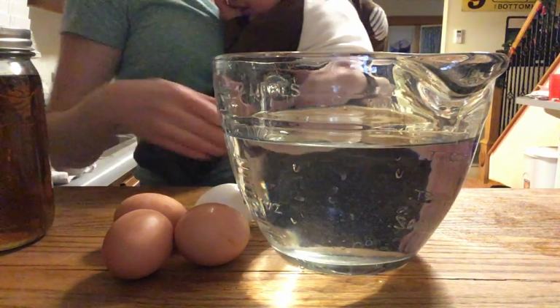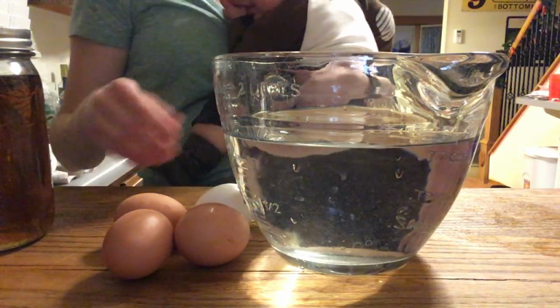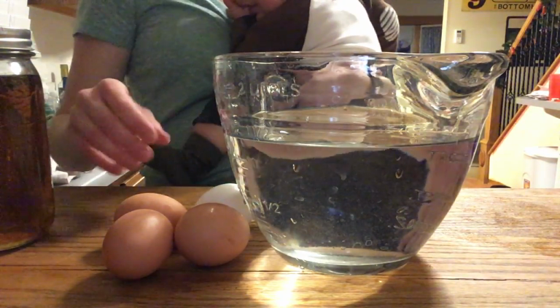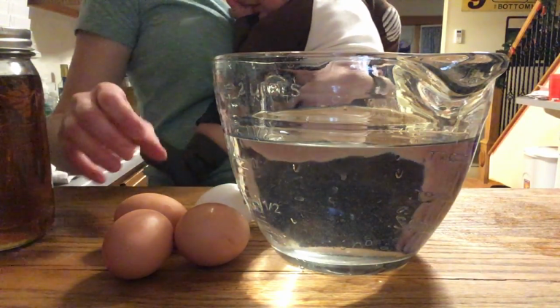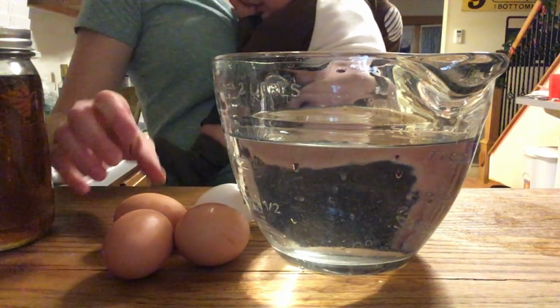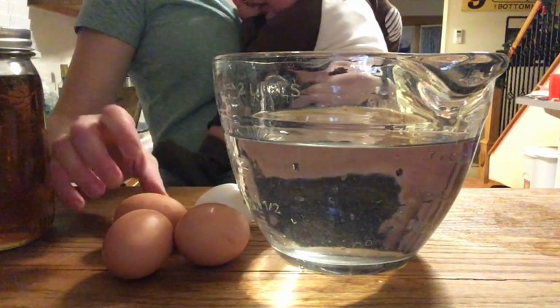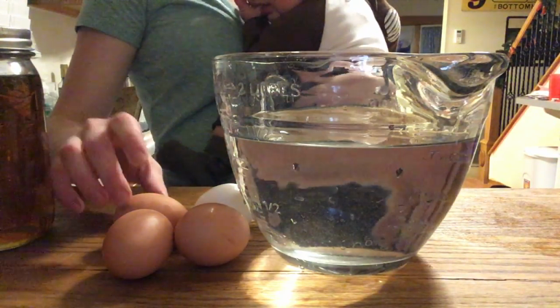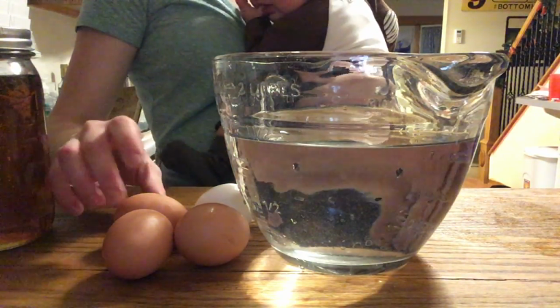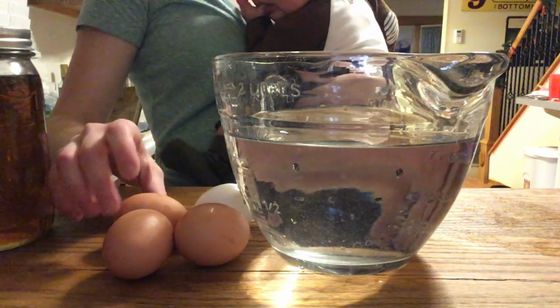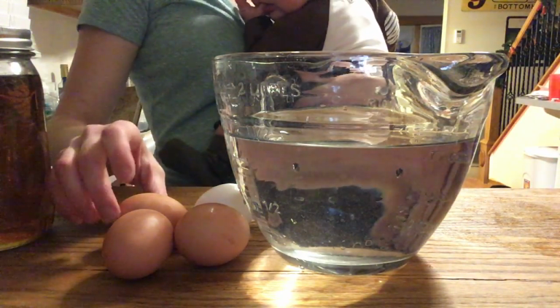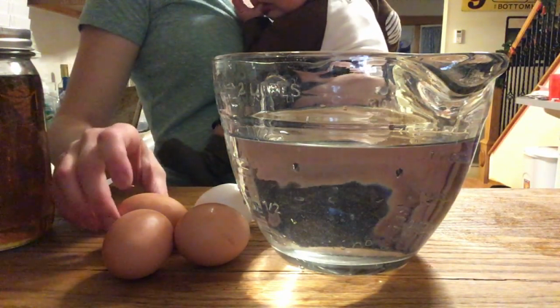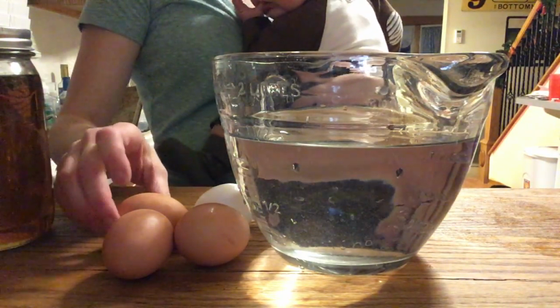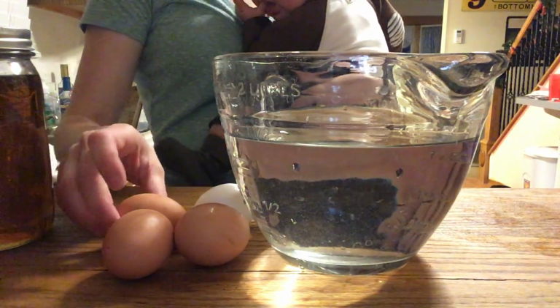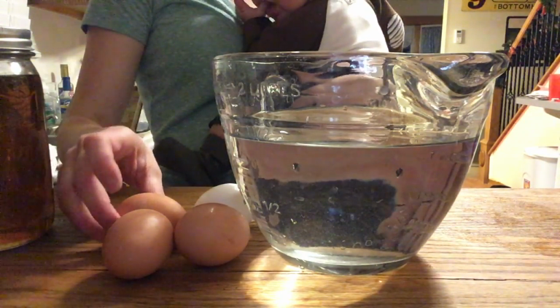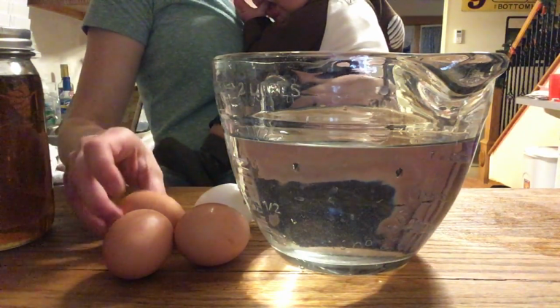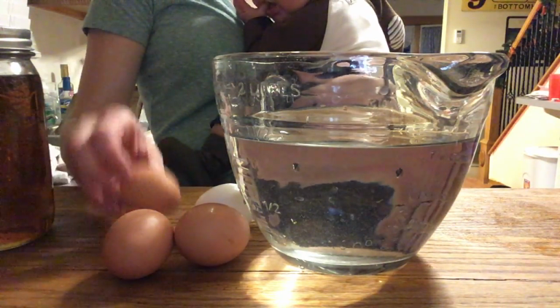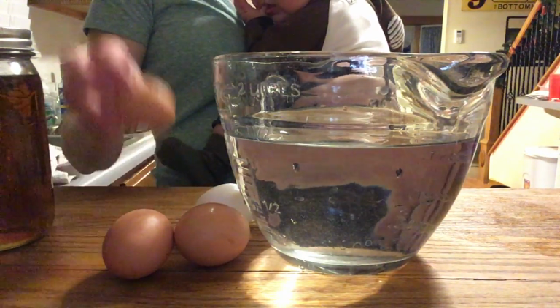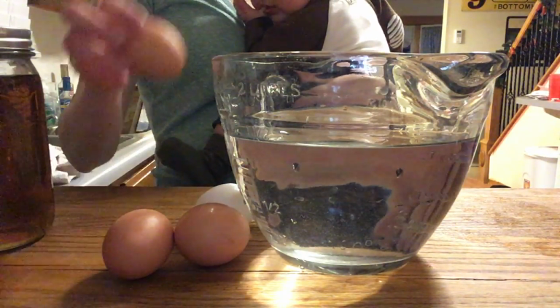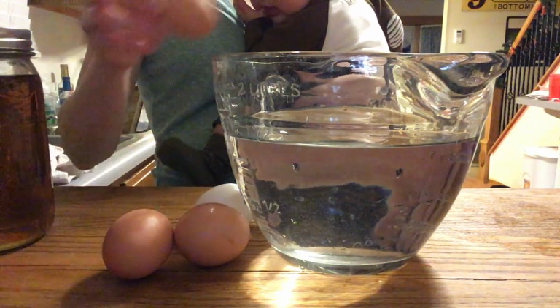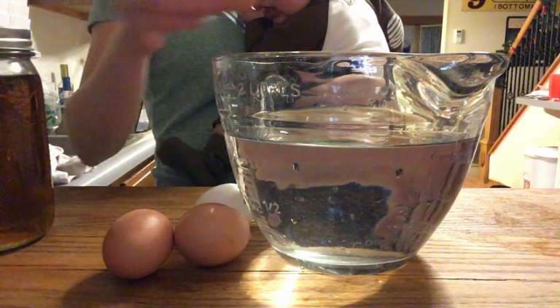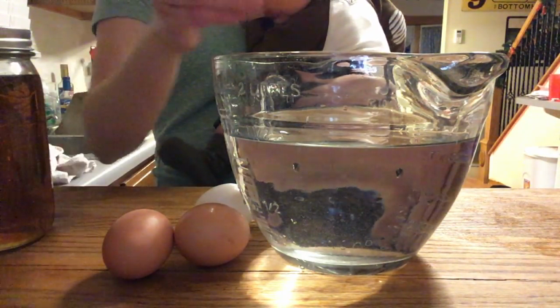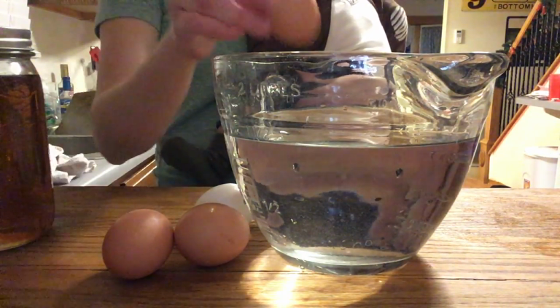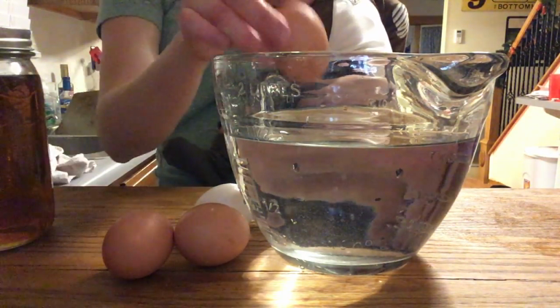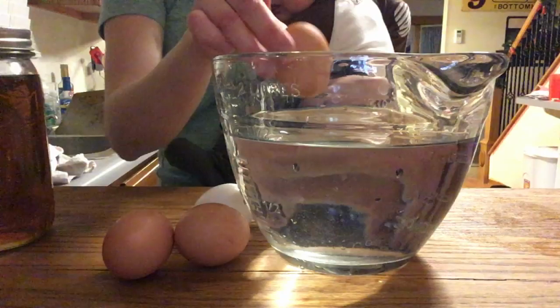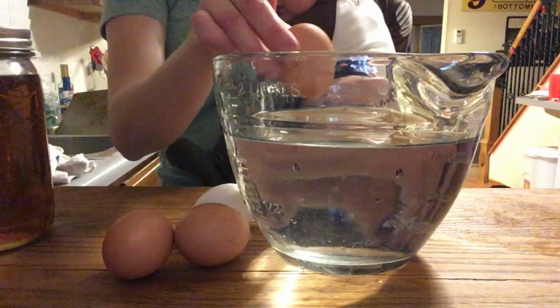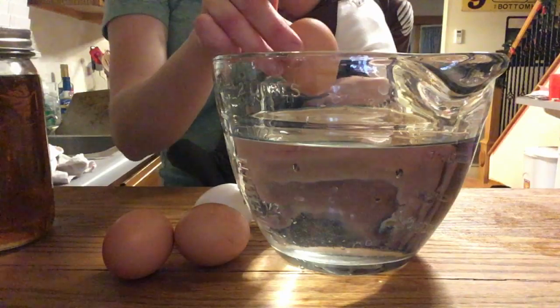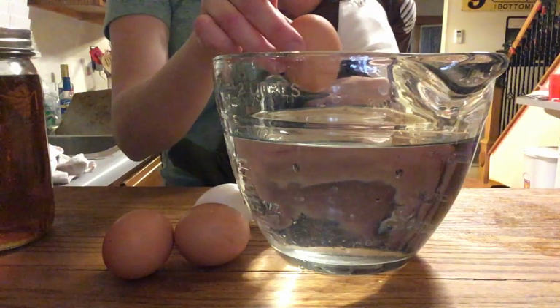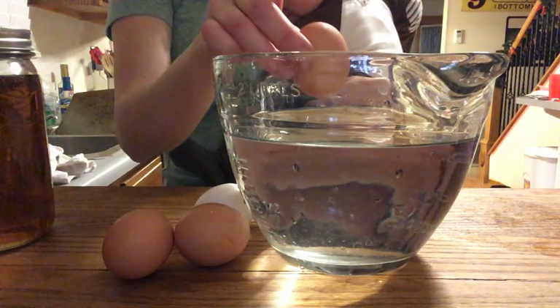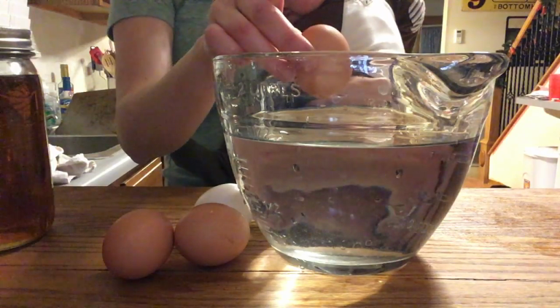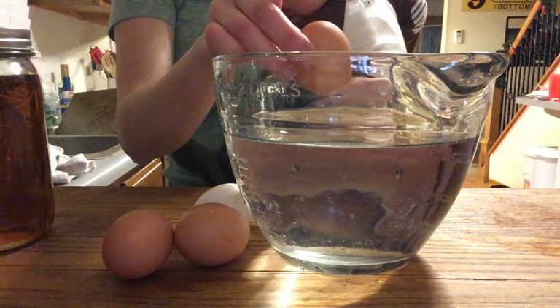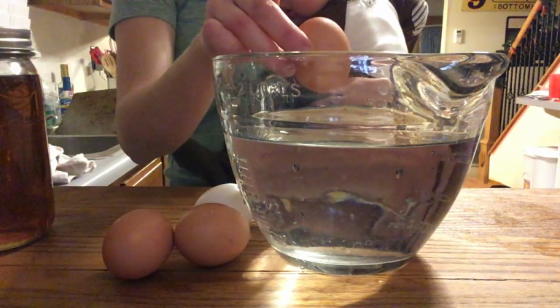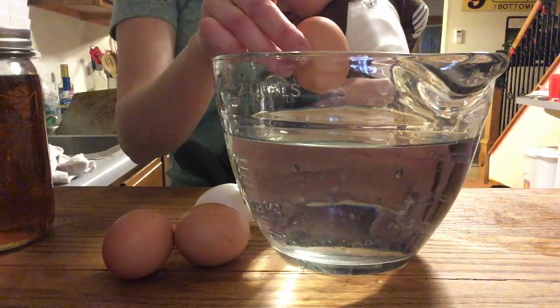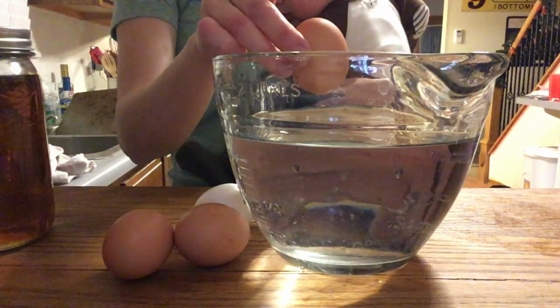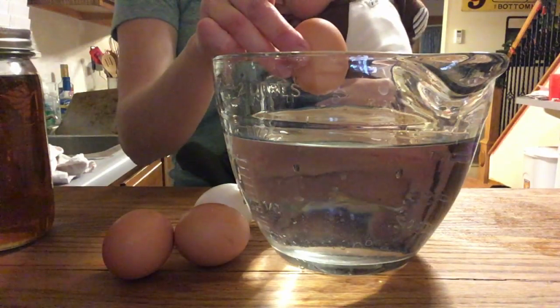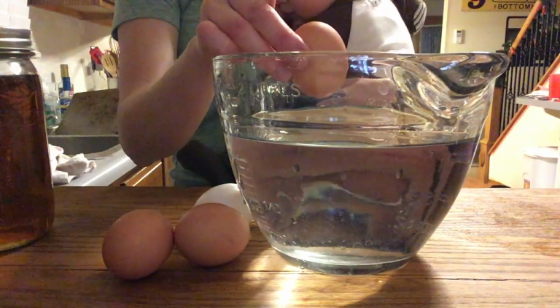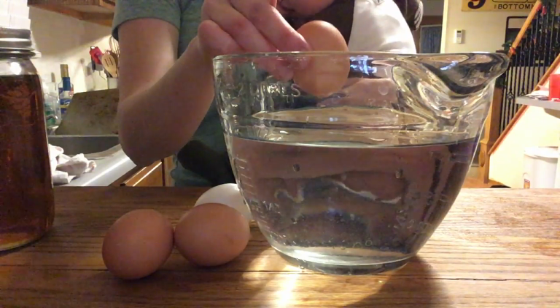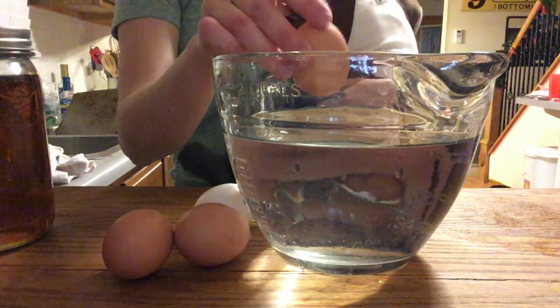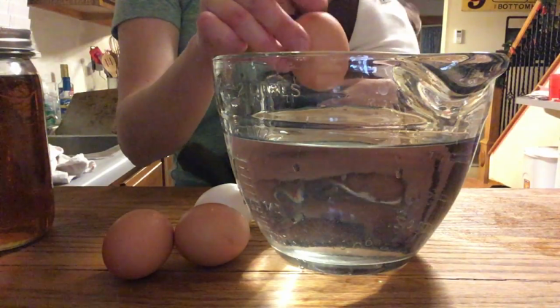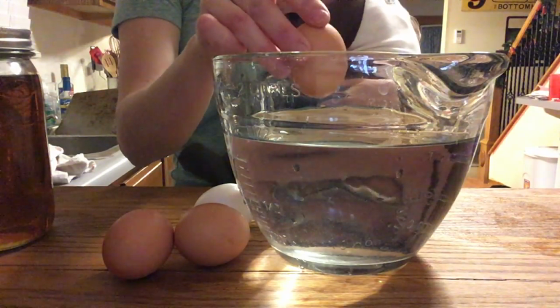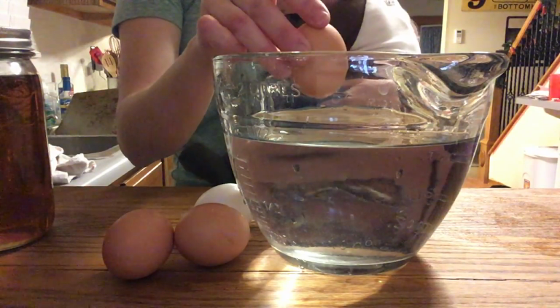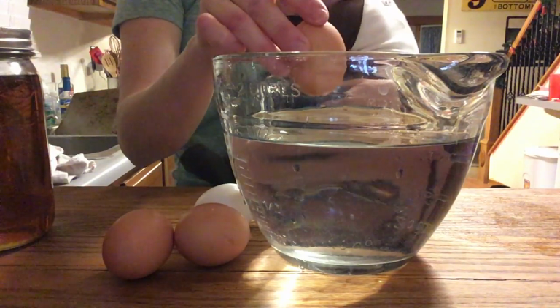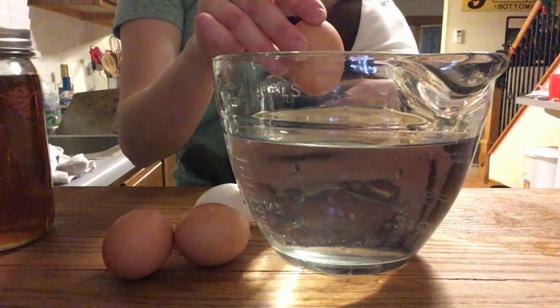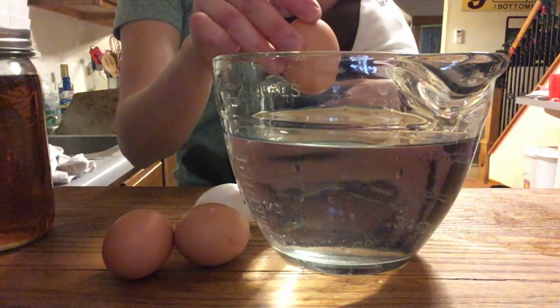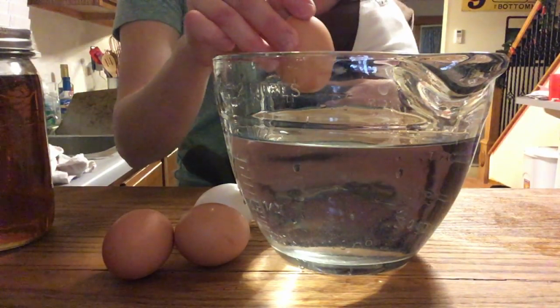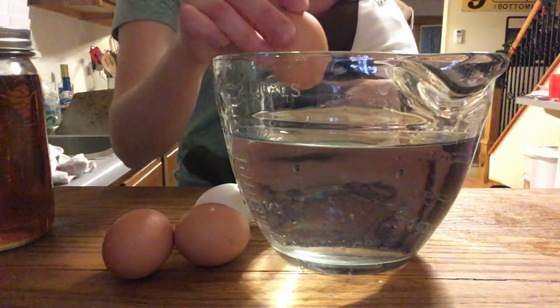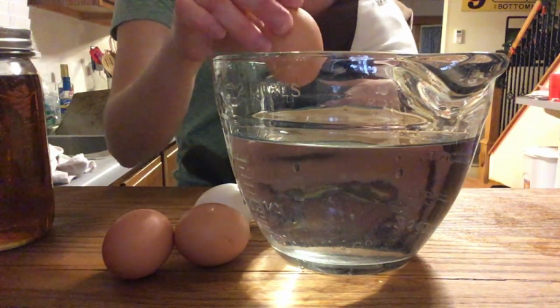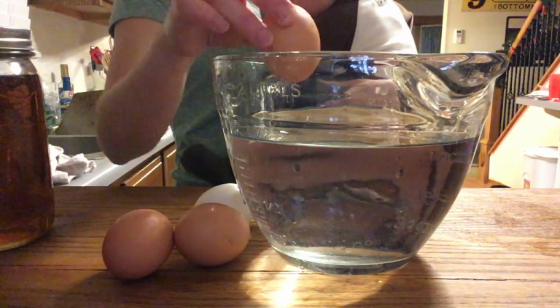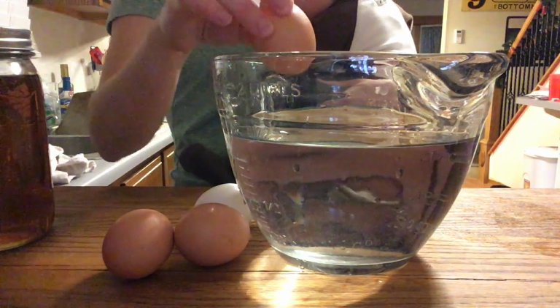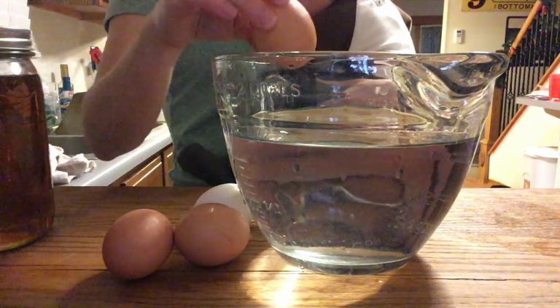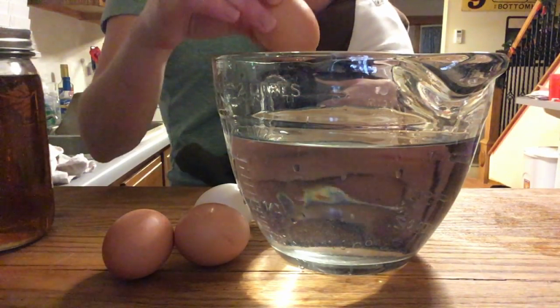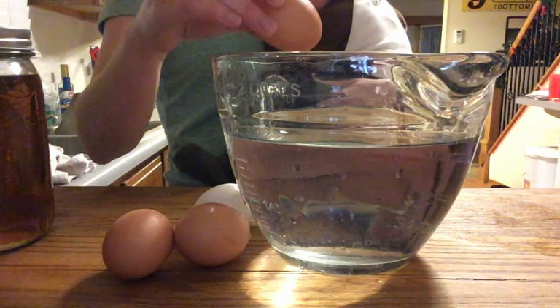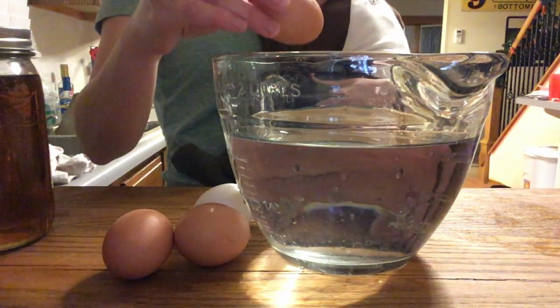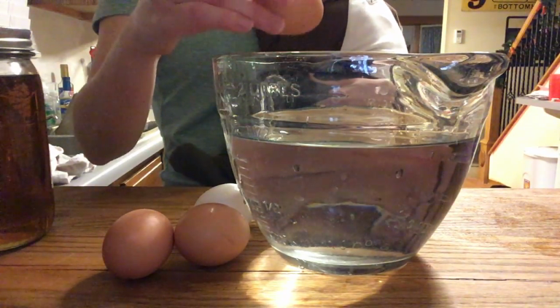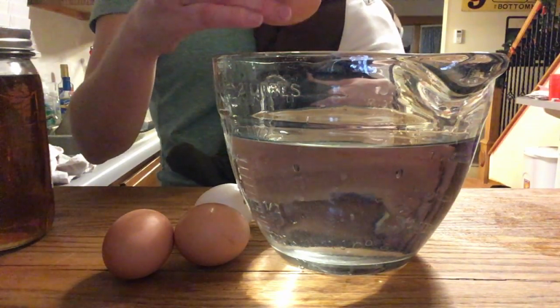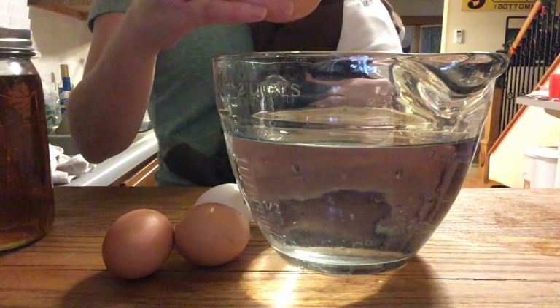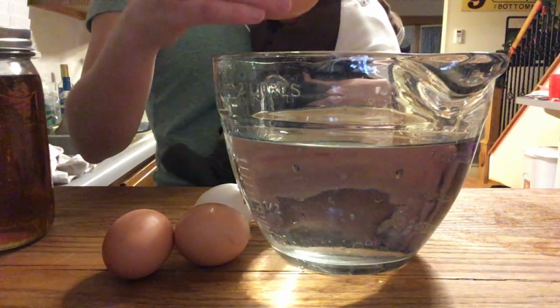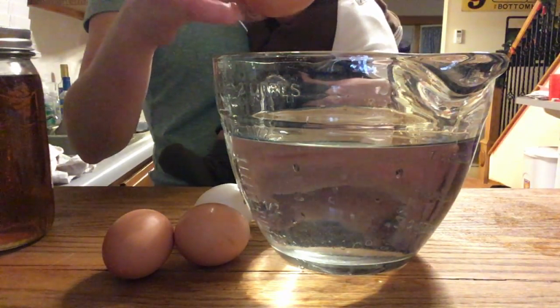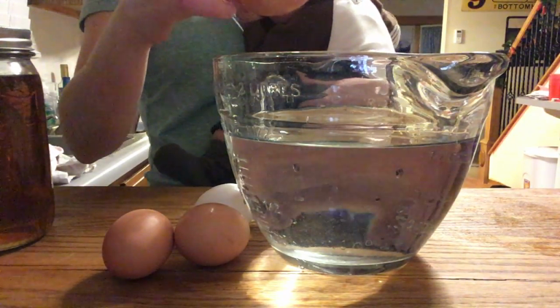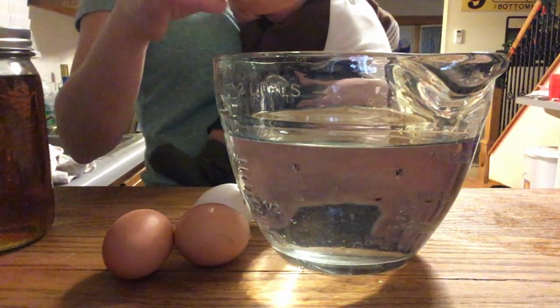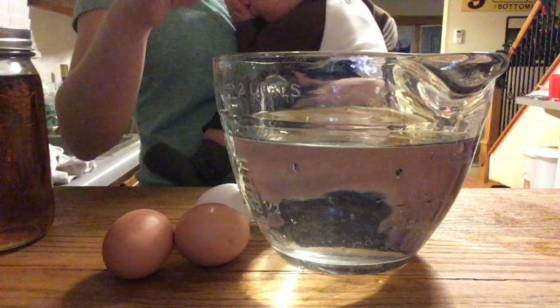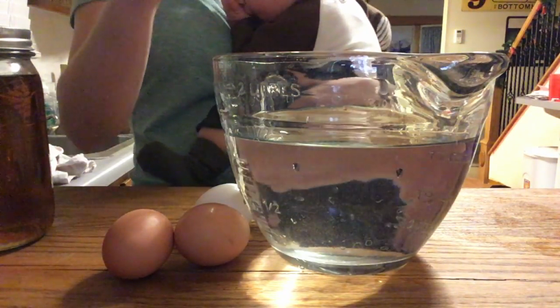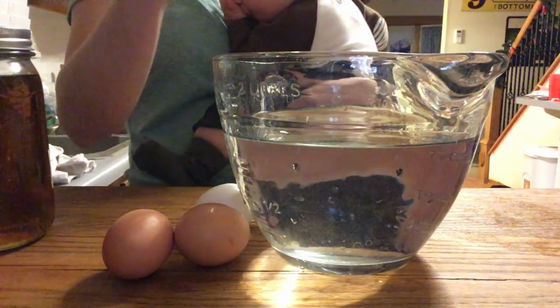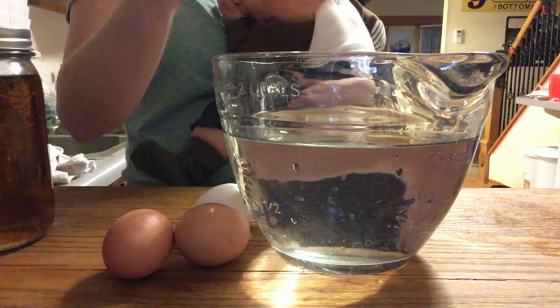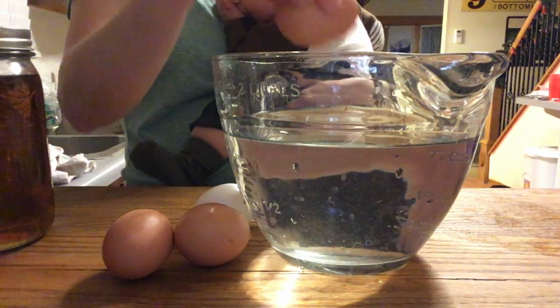A float test gauges how much gas has filled up in the air pocket at the large end of the egg.